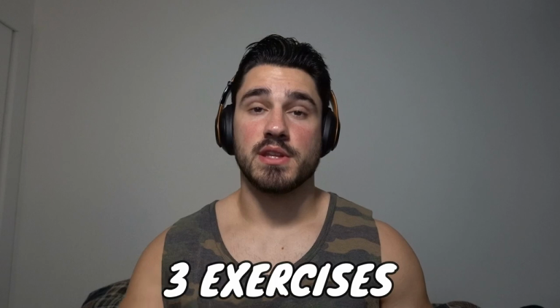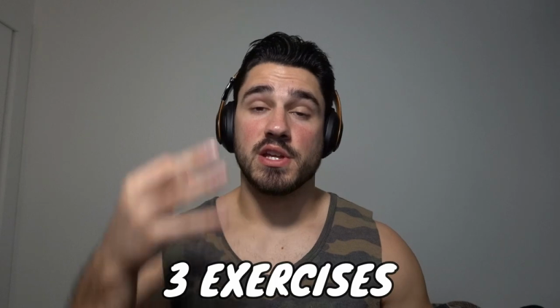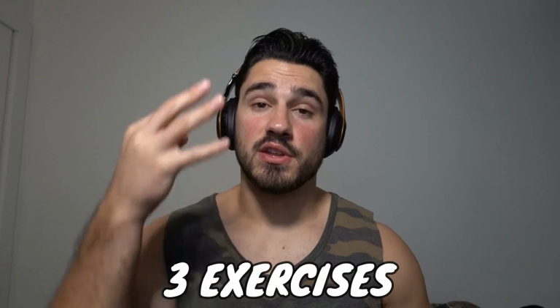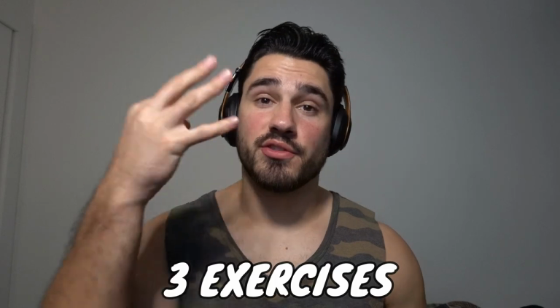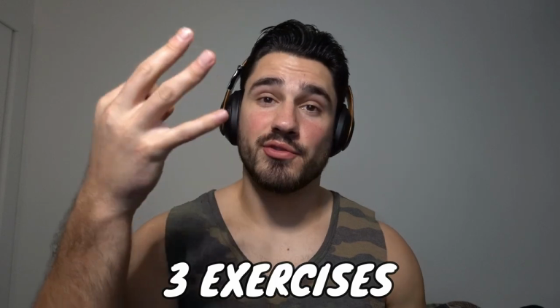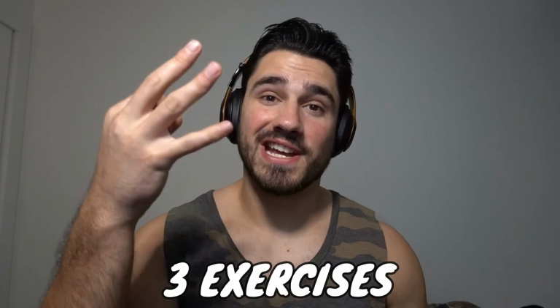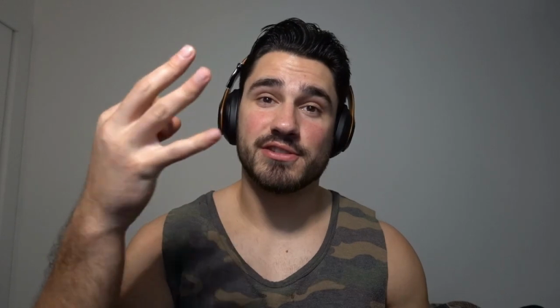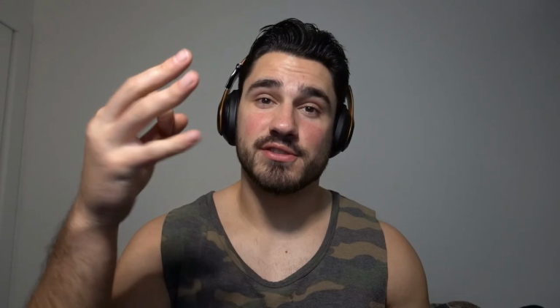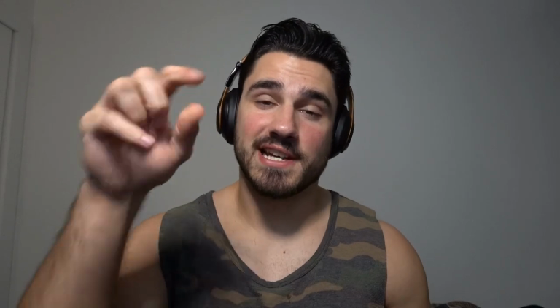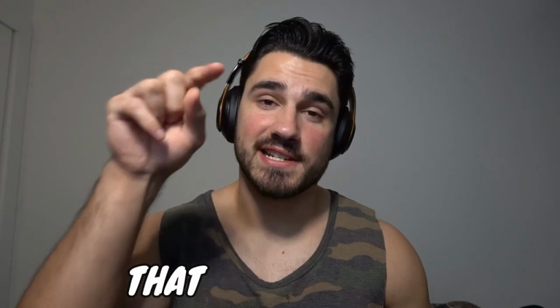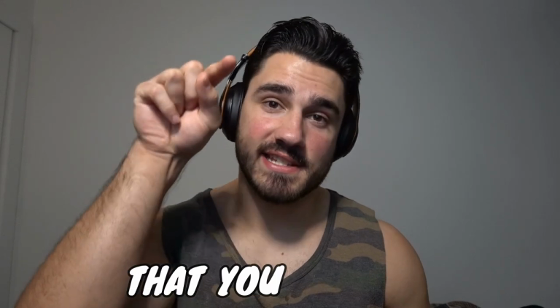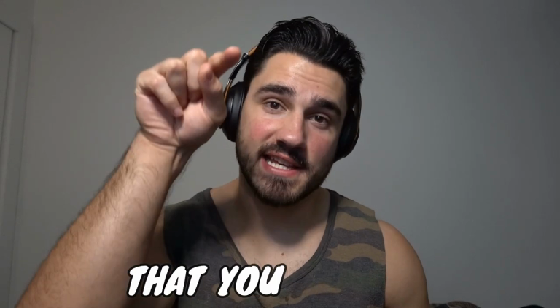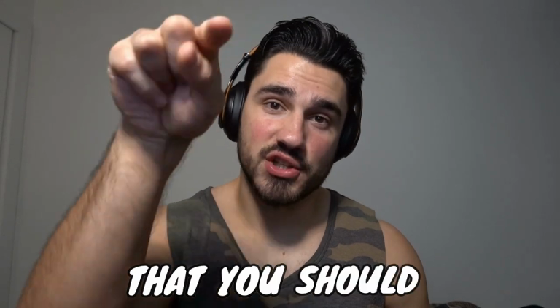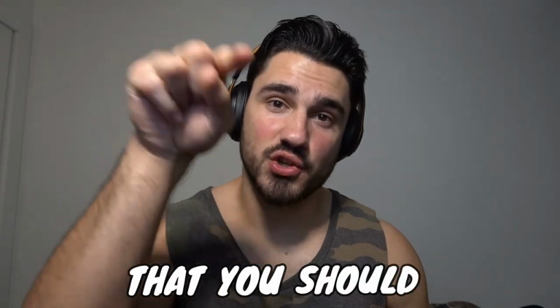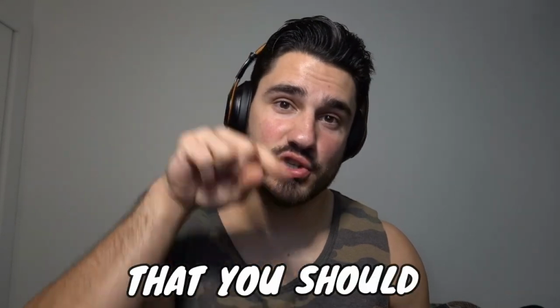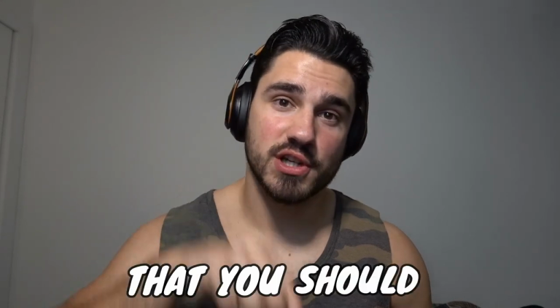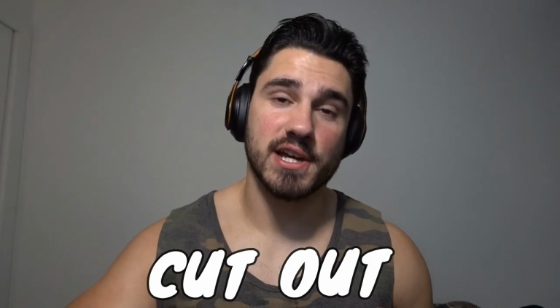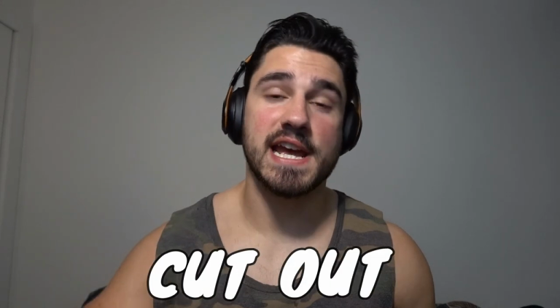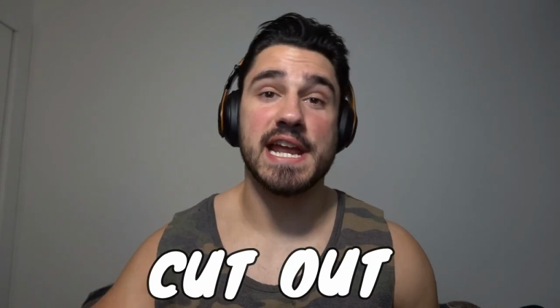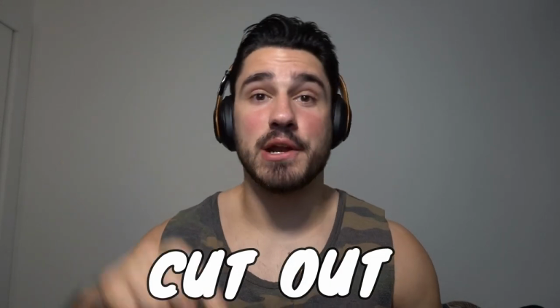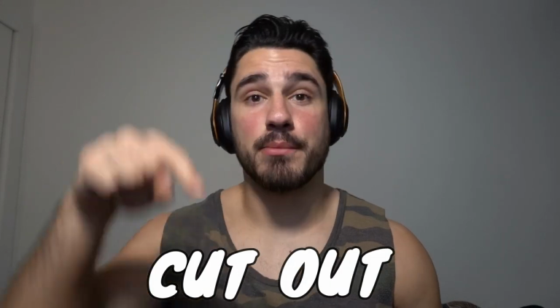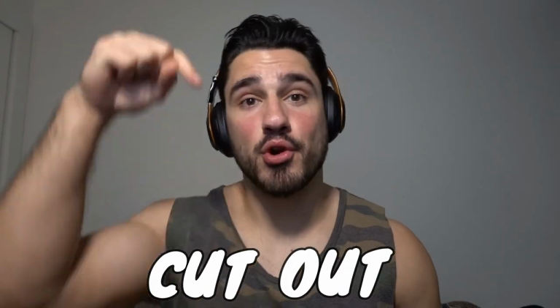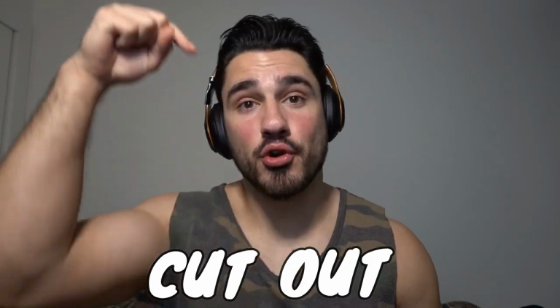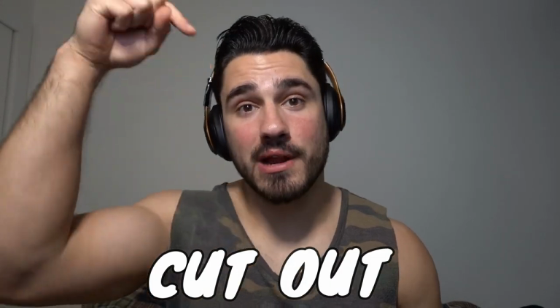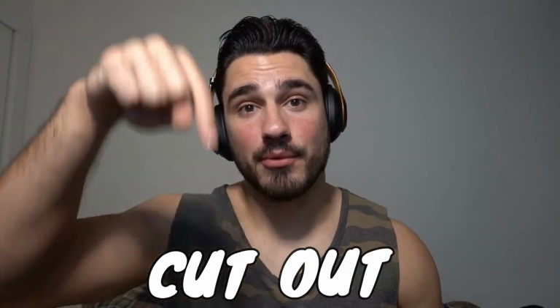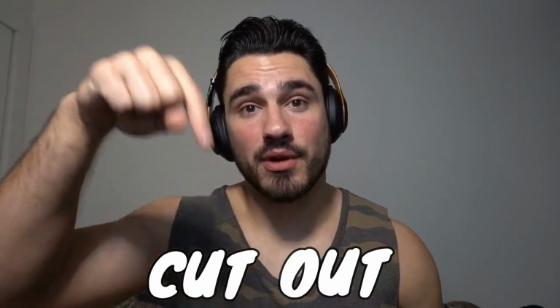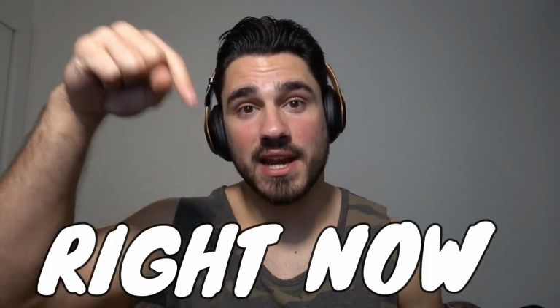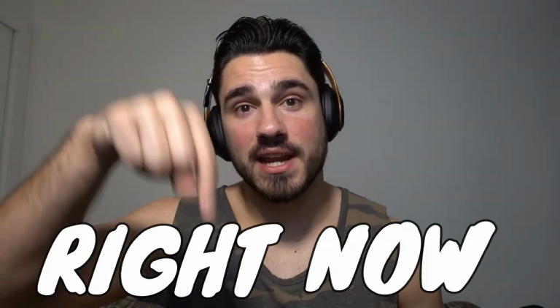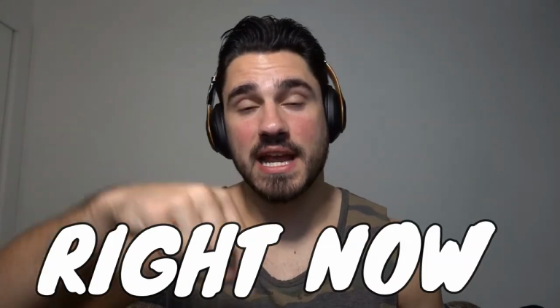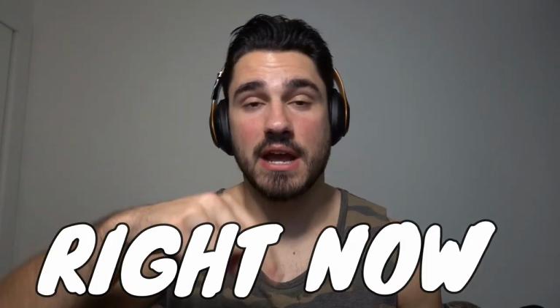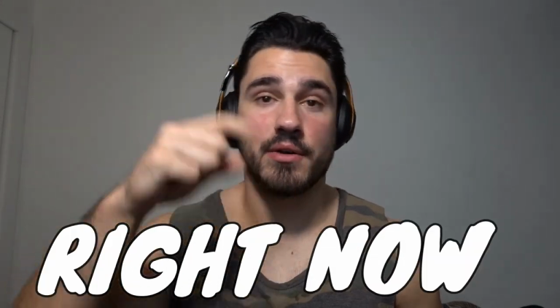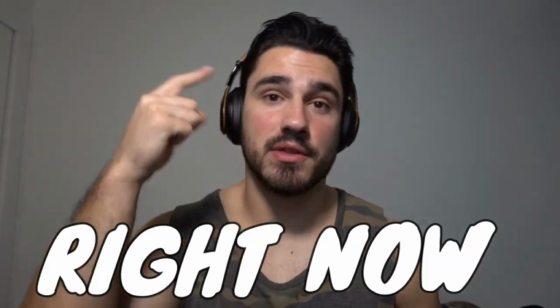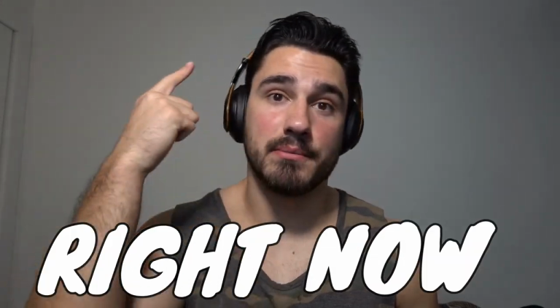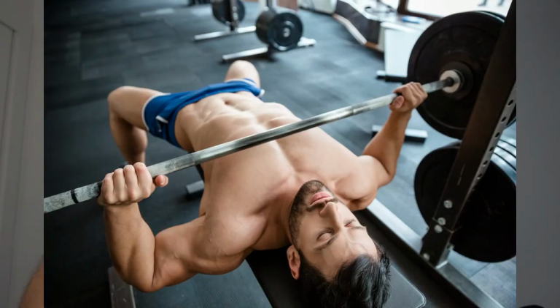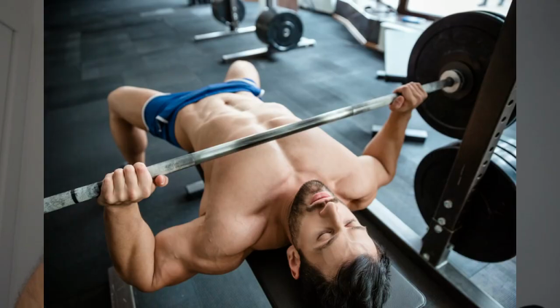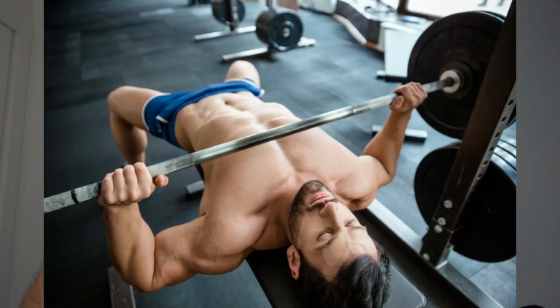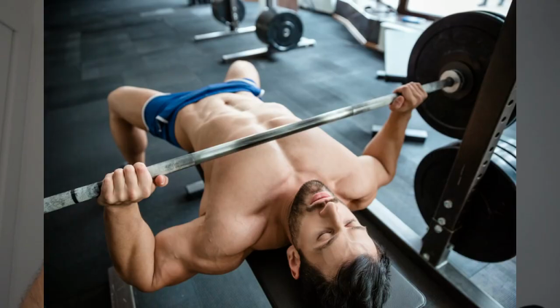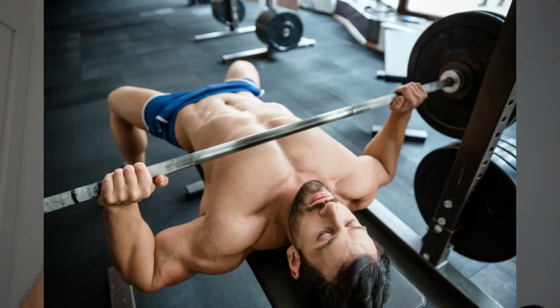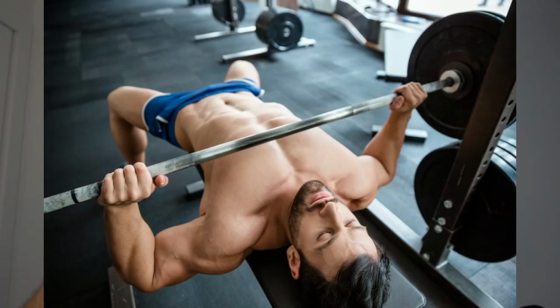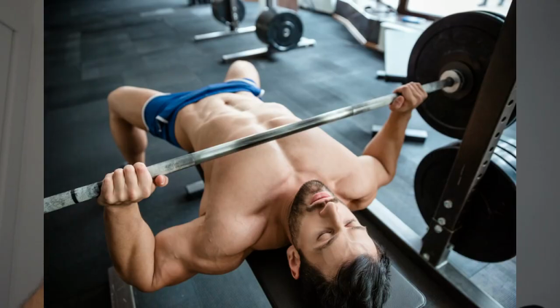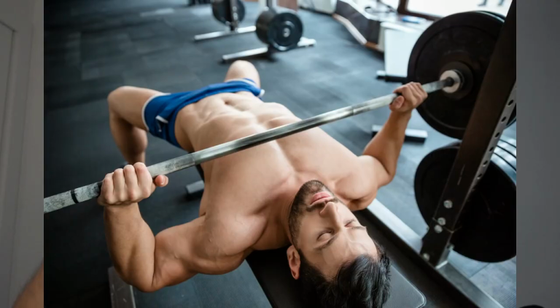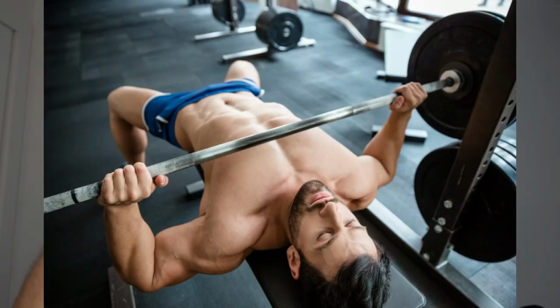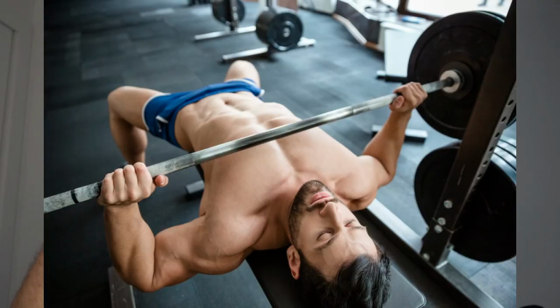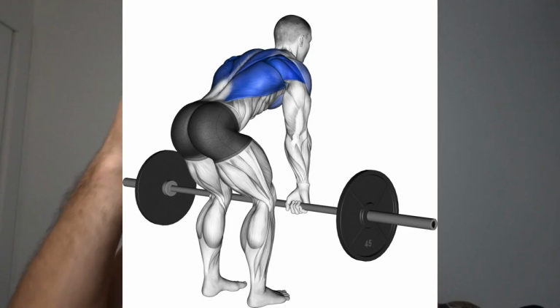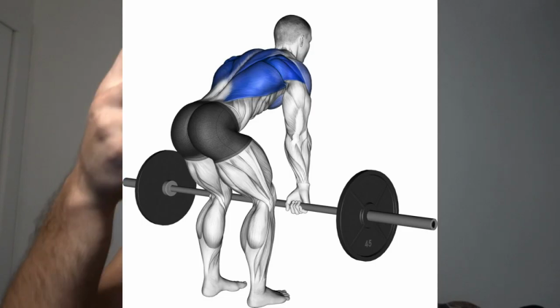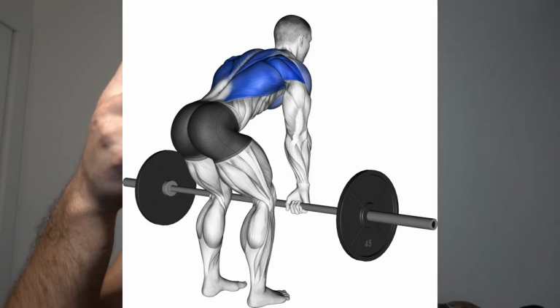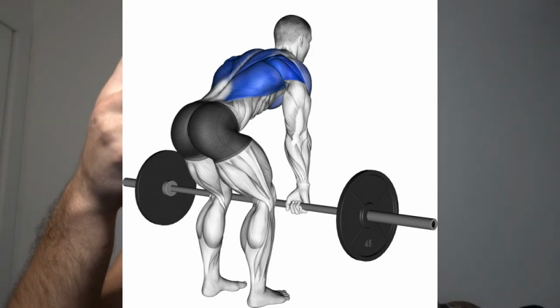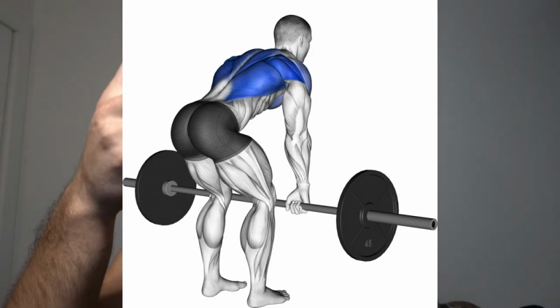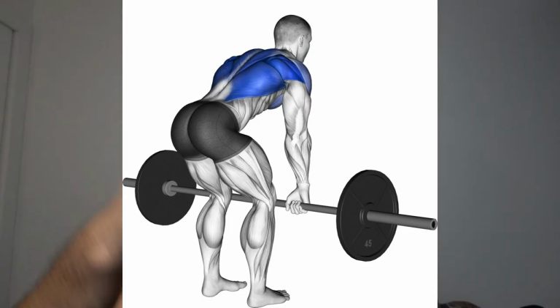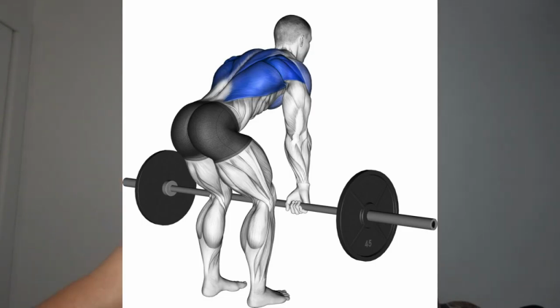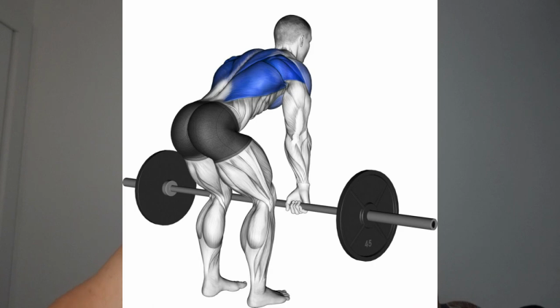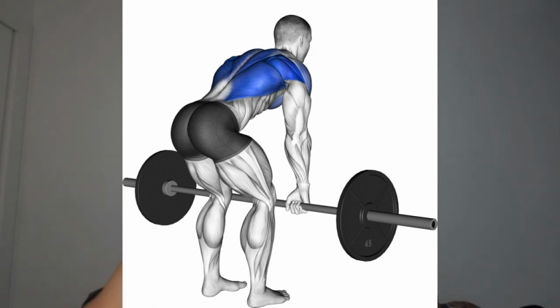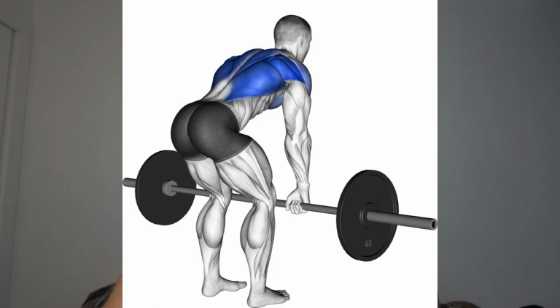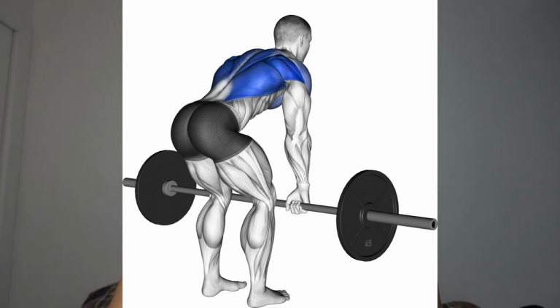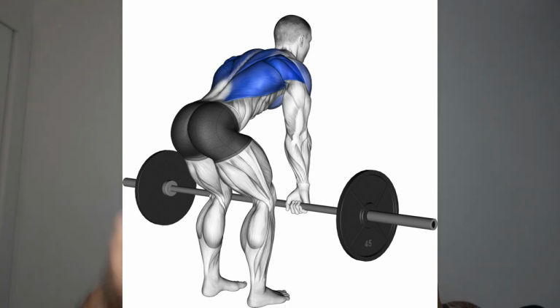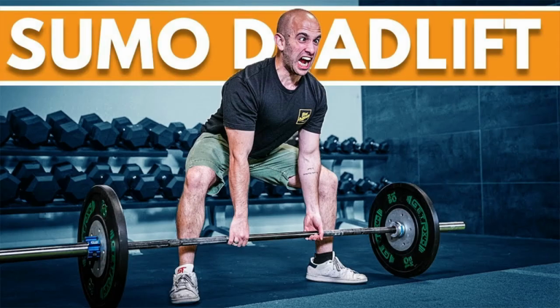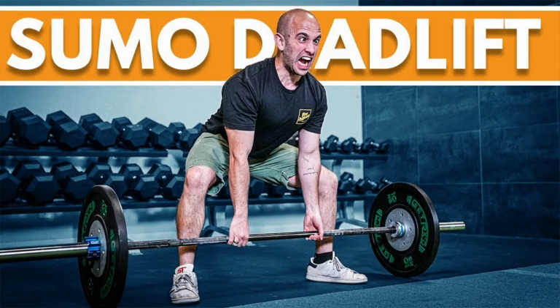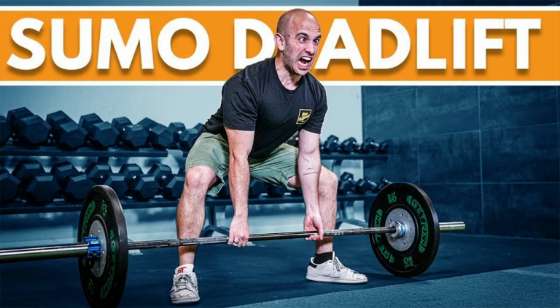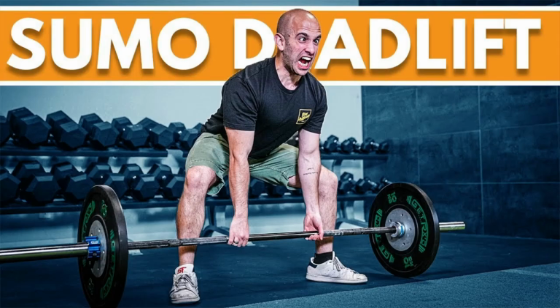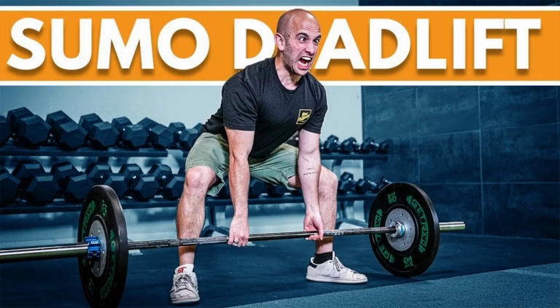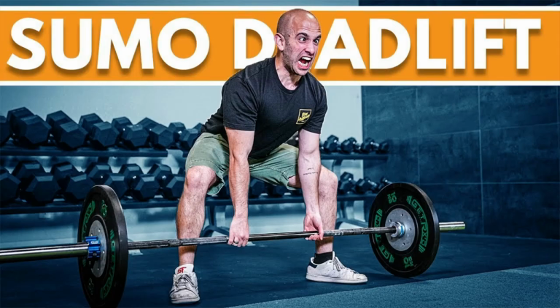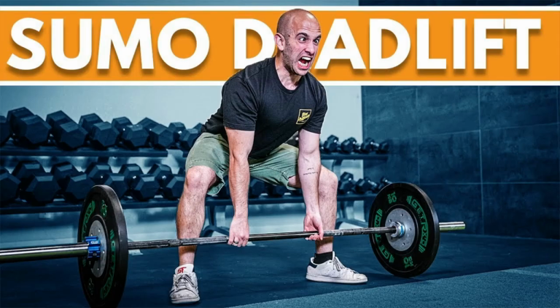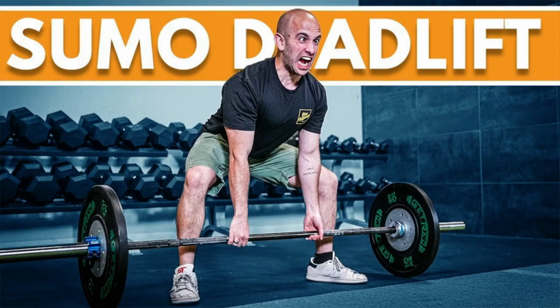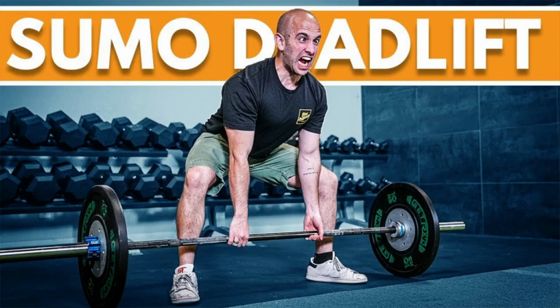Three exercises that you should cut out of your program right now: the barbell bench press, the barbell bent over row, and the sumo deadlift.